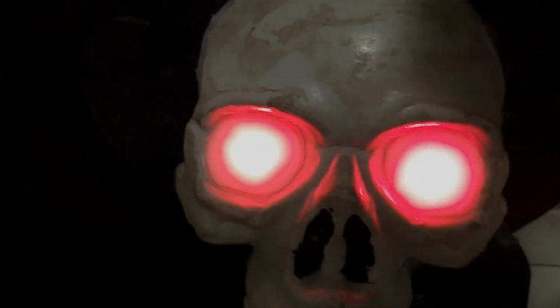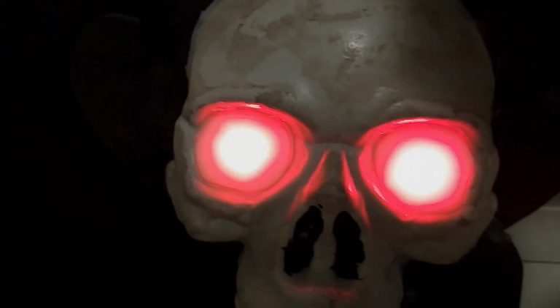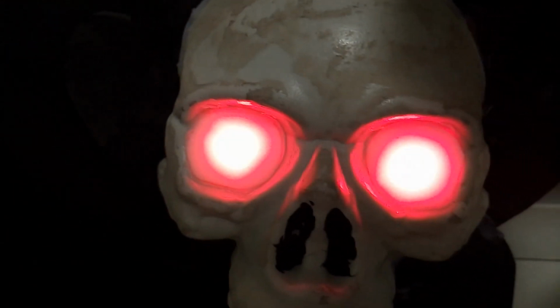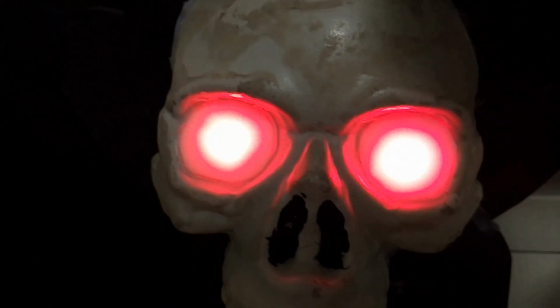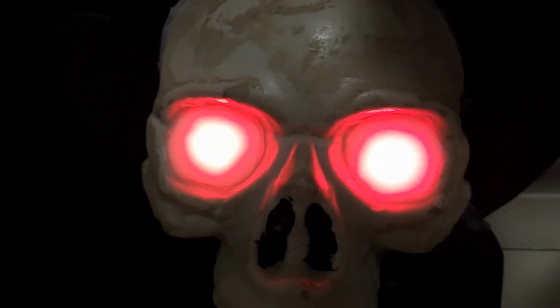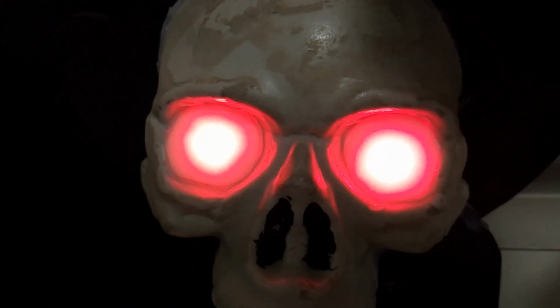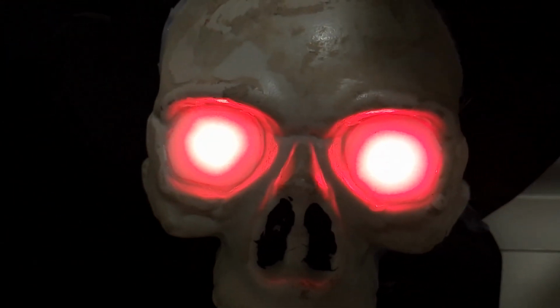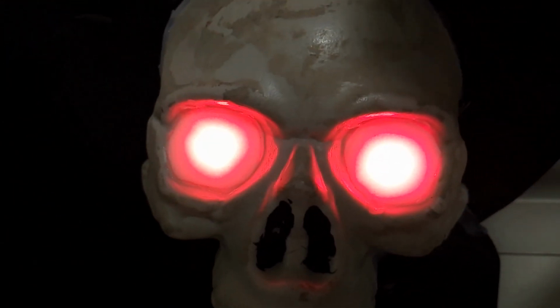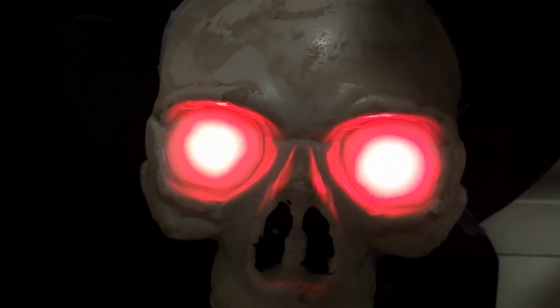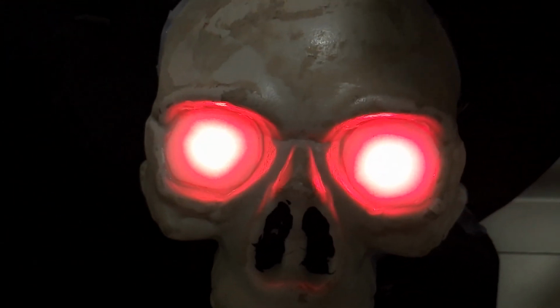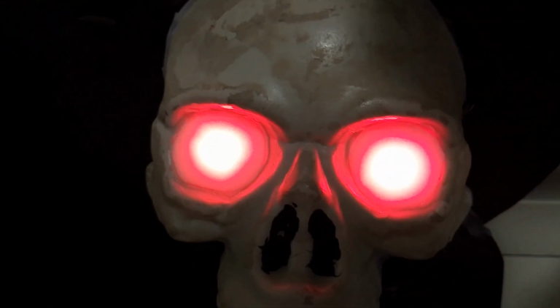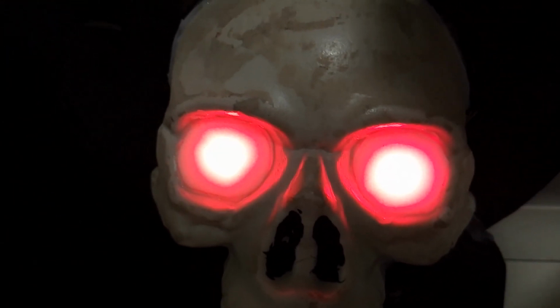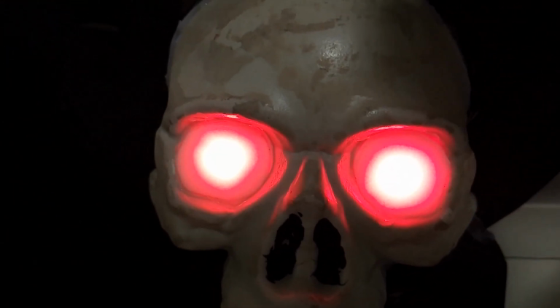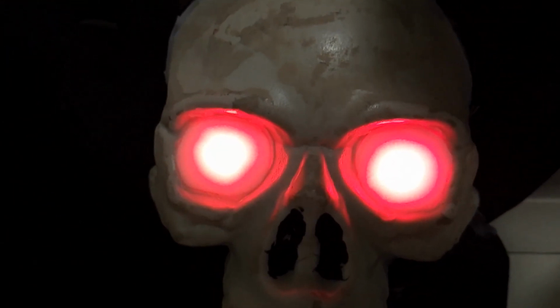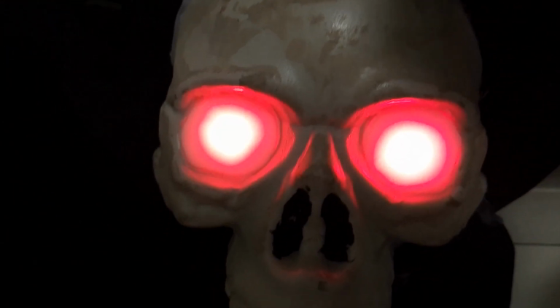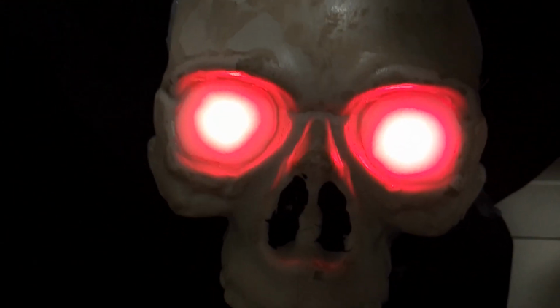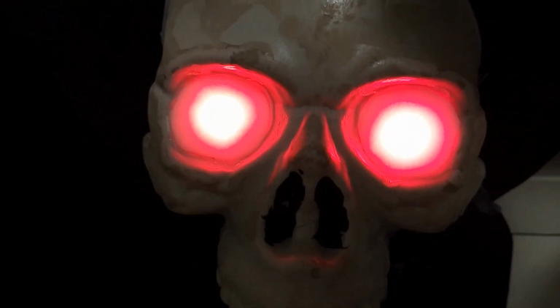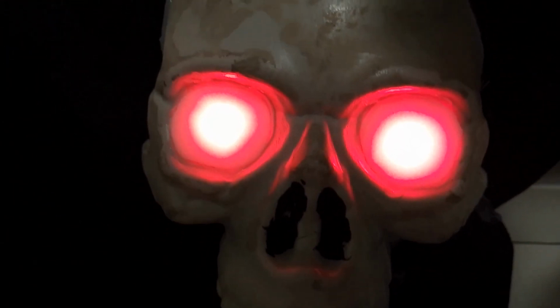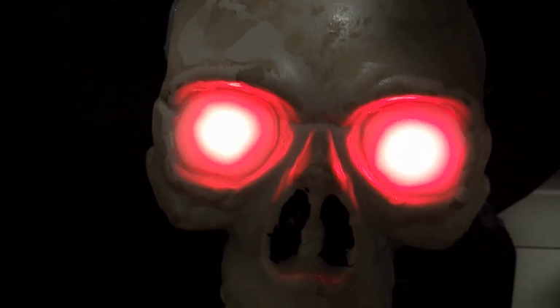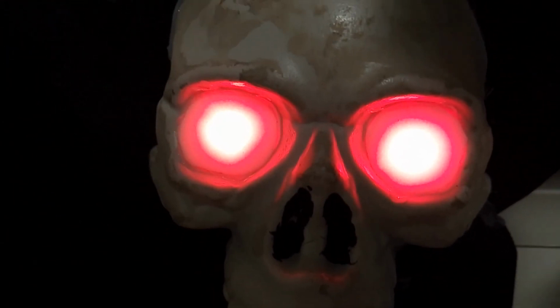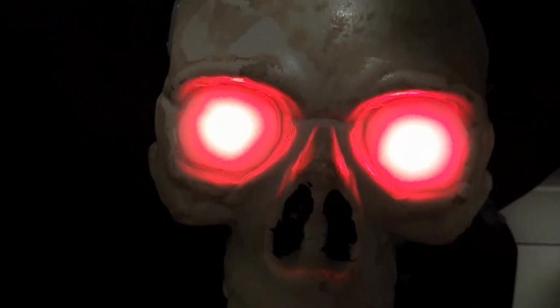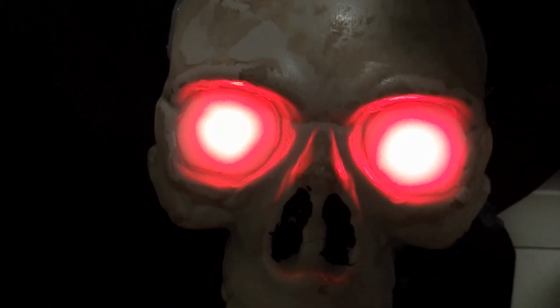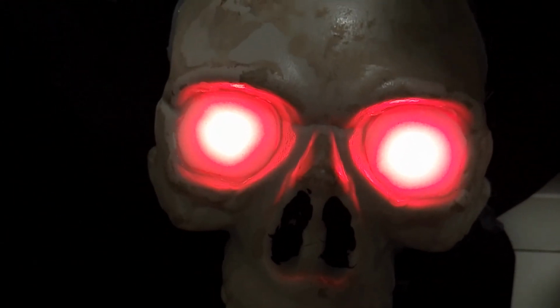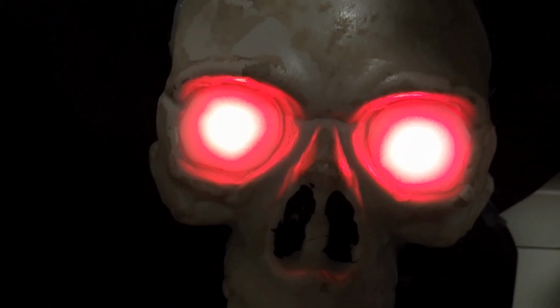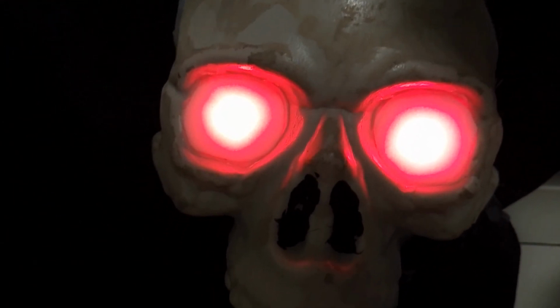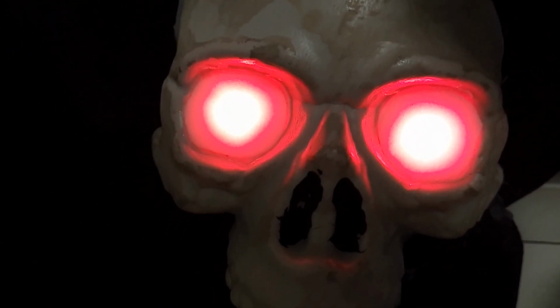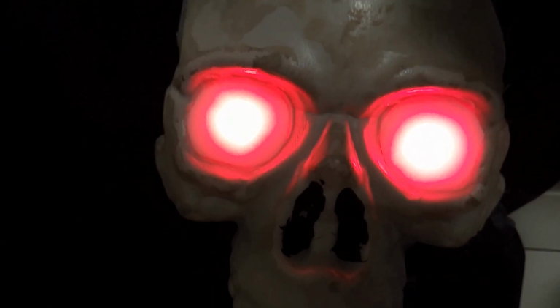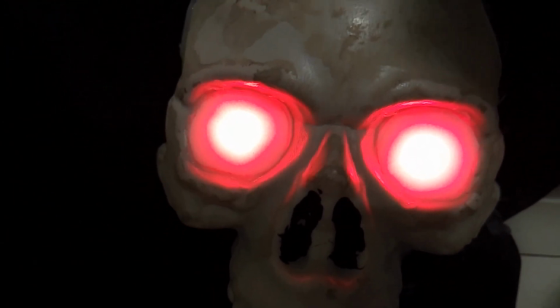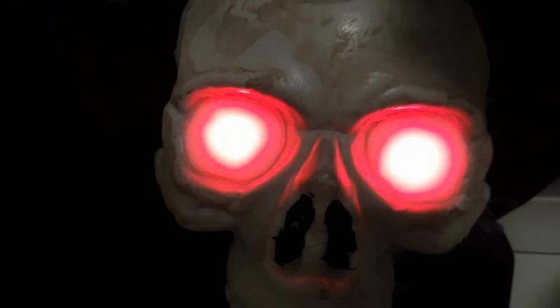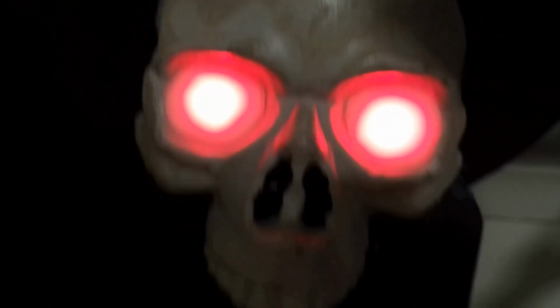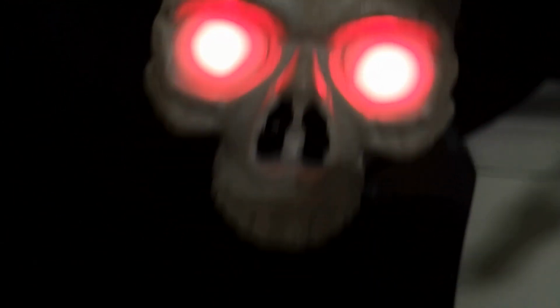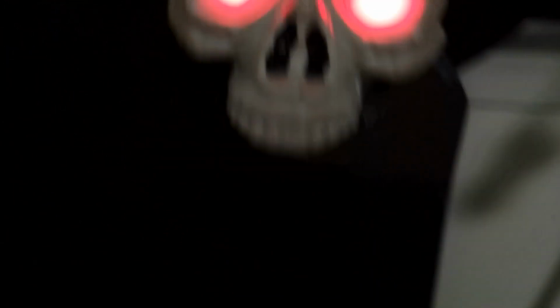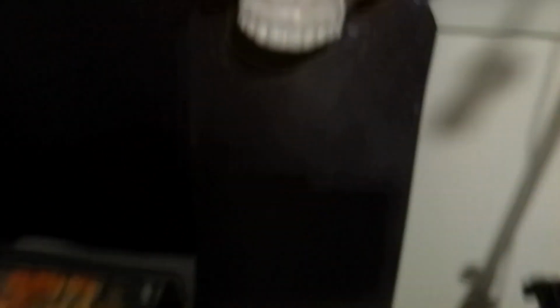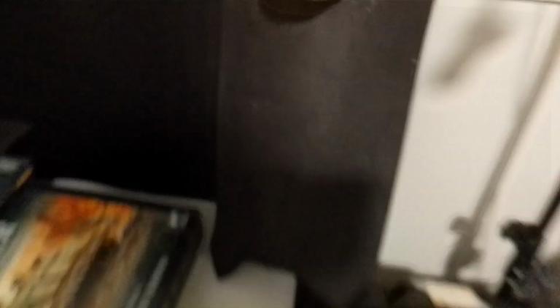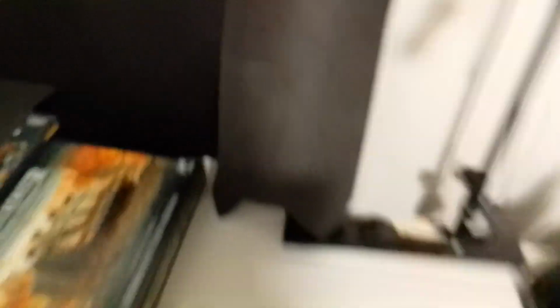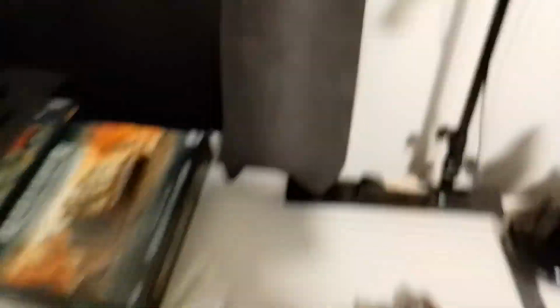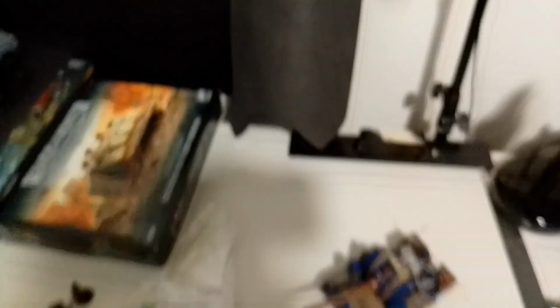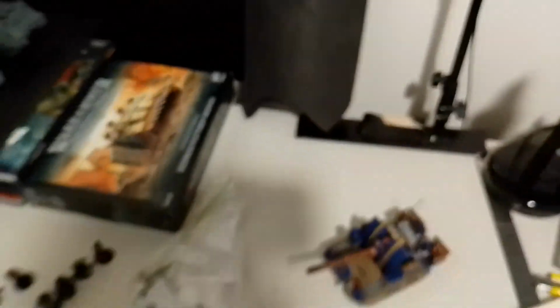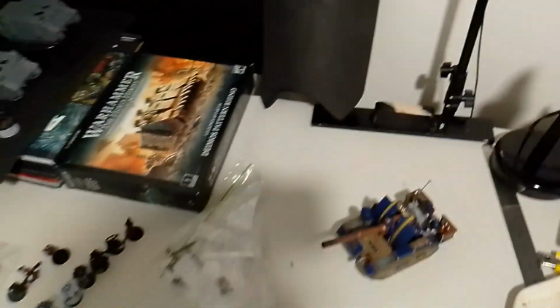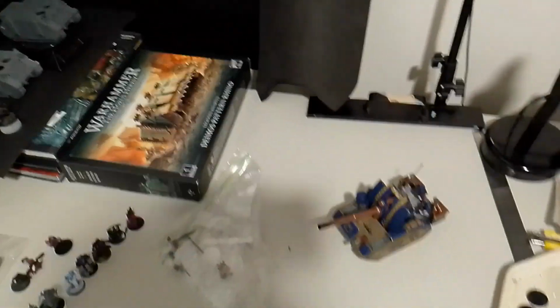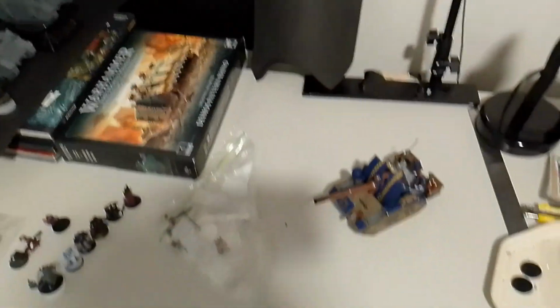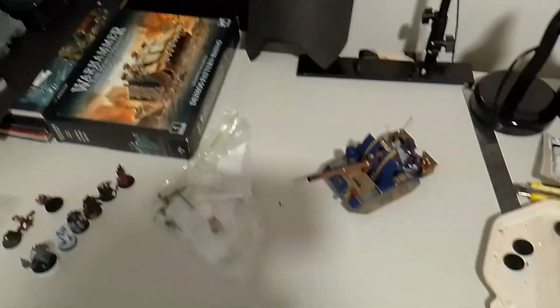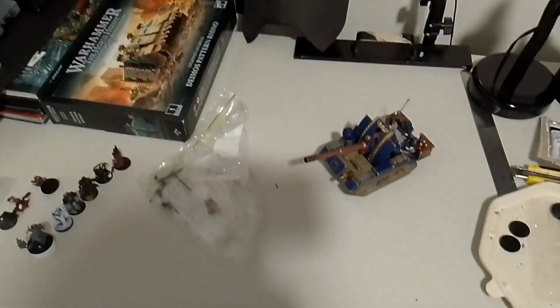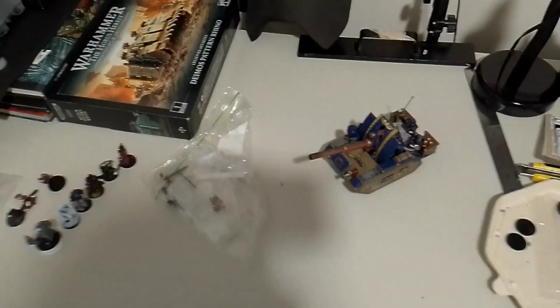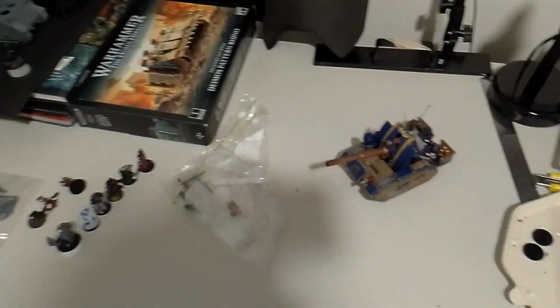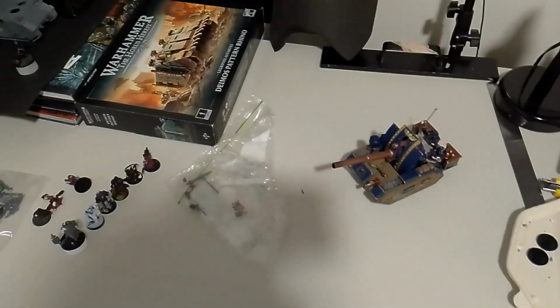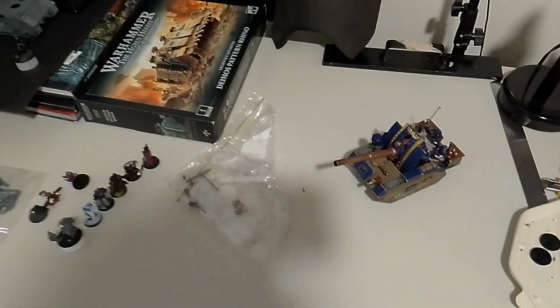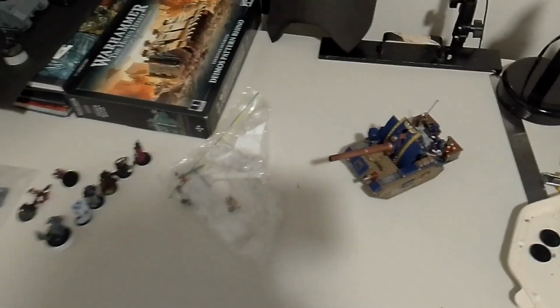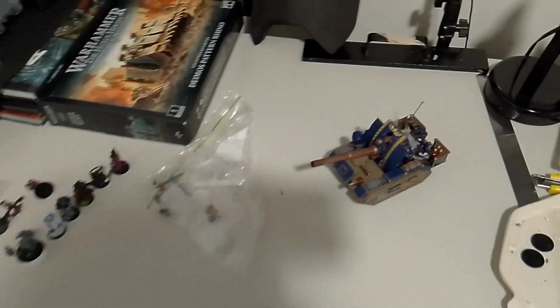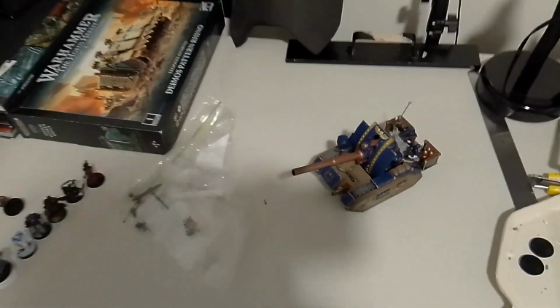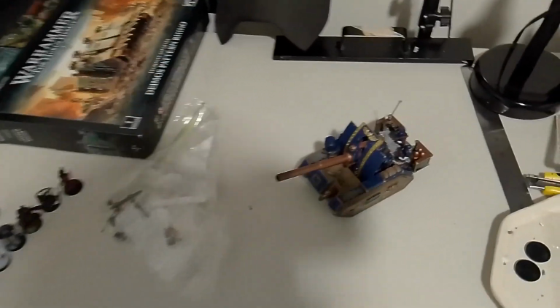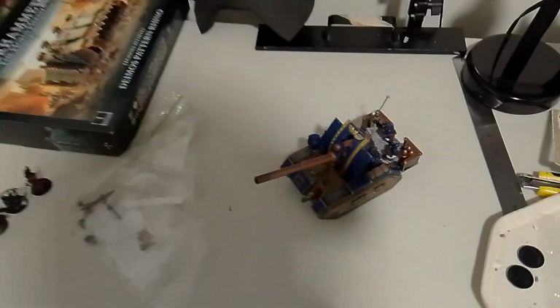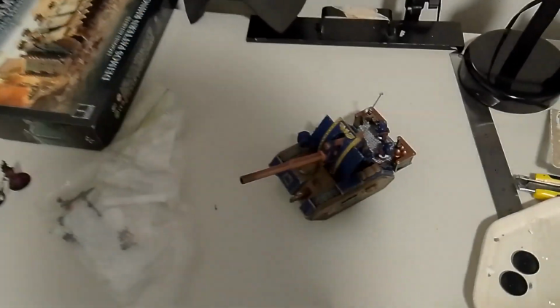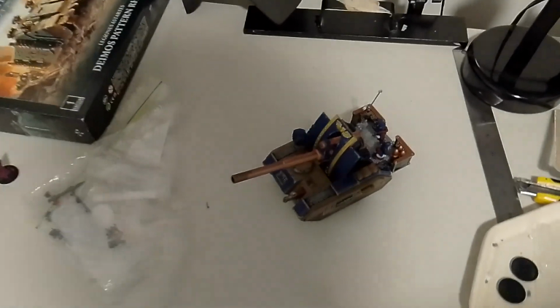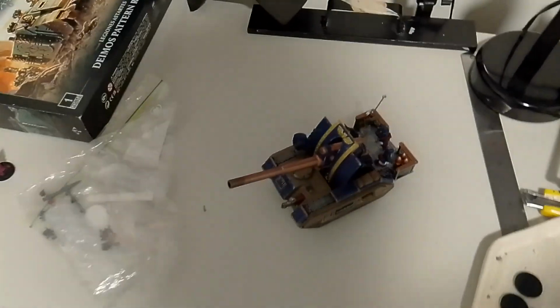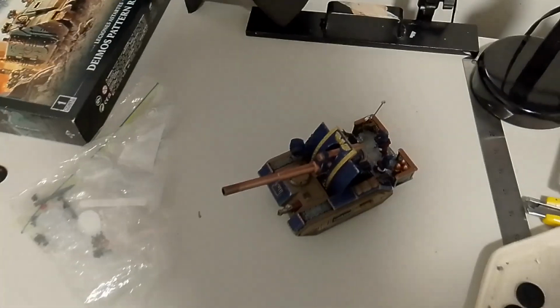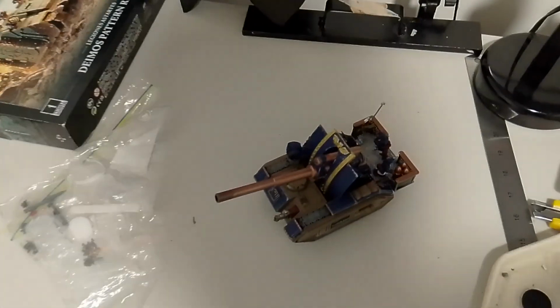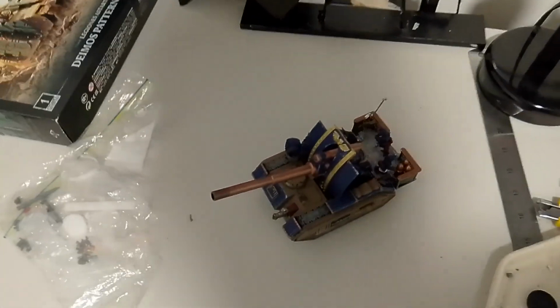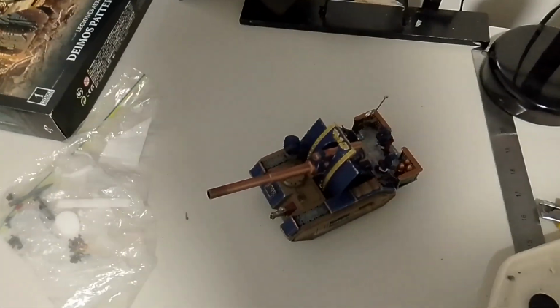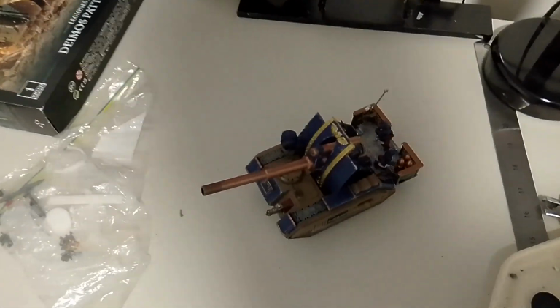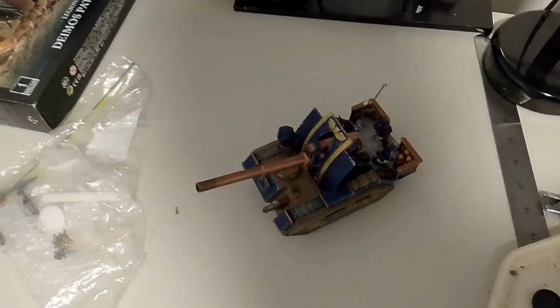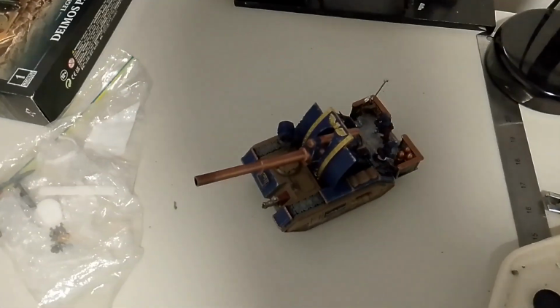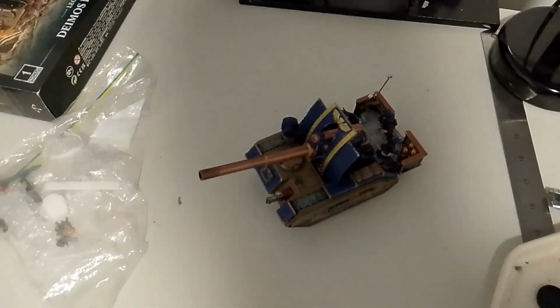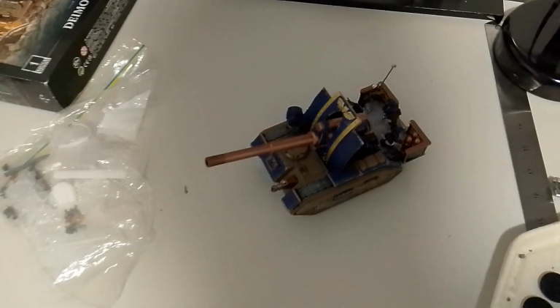The eyes of the Emperor are upon you! Greetings everyone, I am Sister Lilia and welcome to my armory.